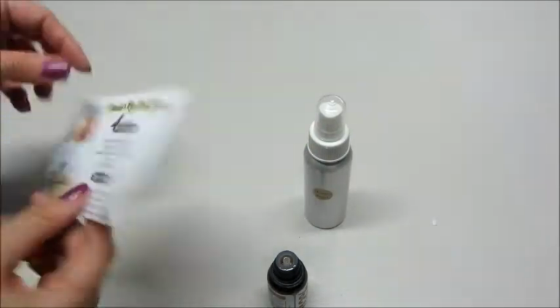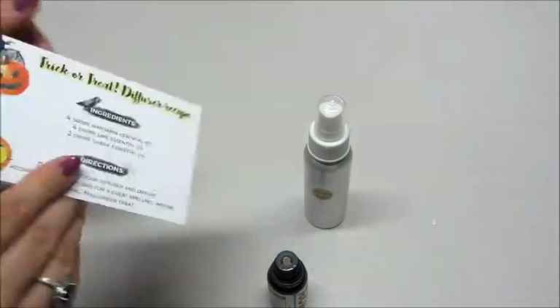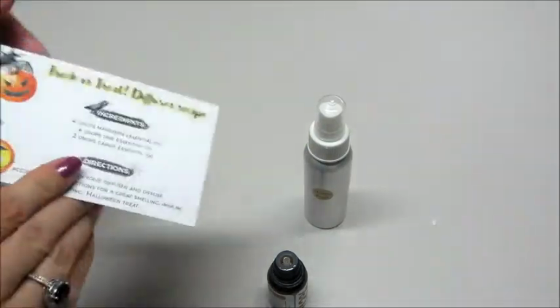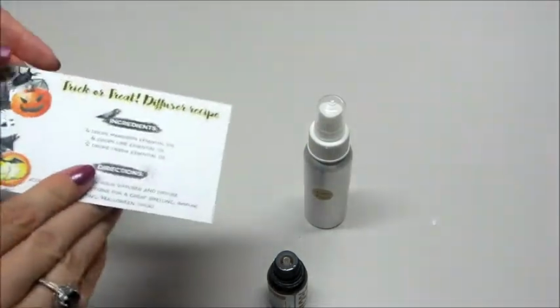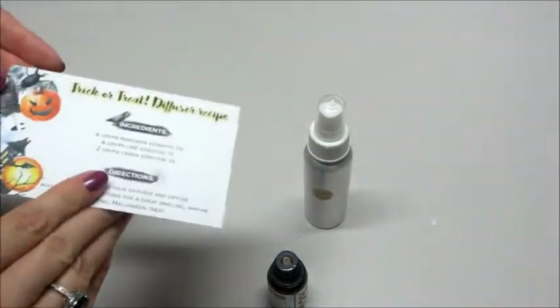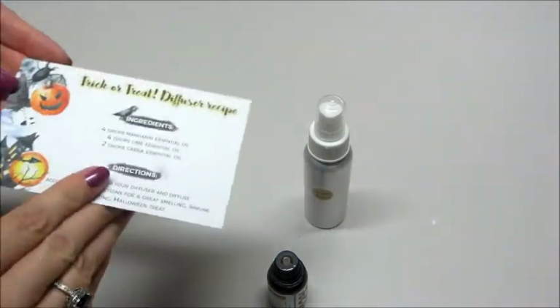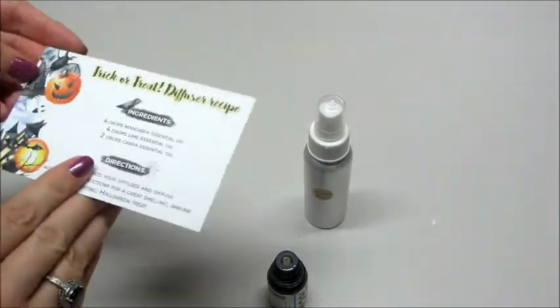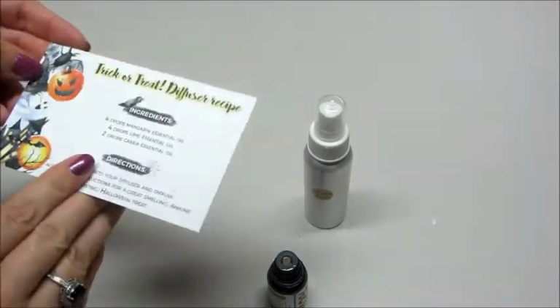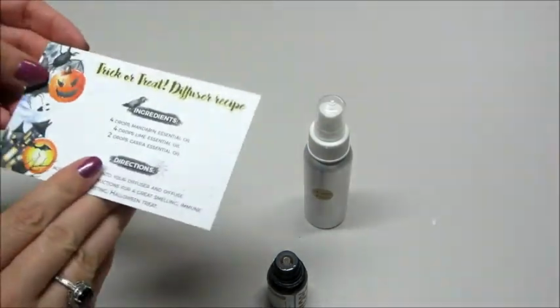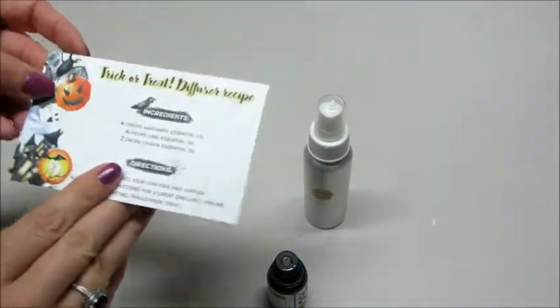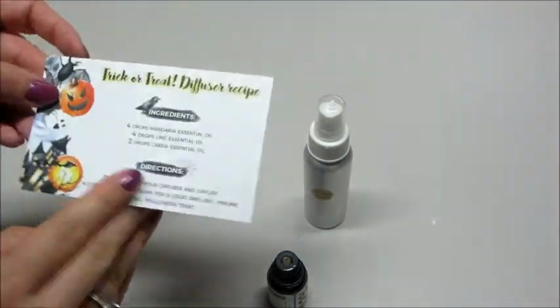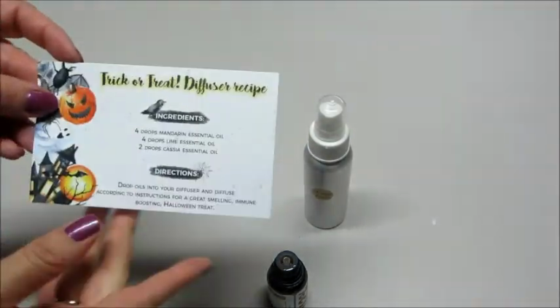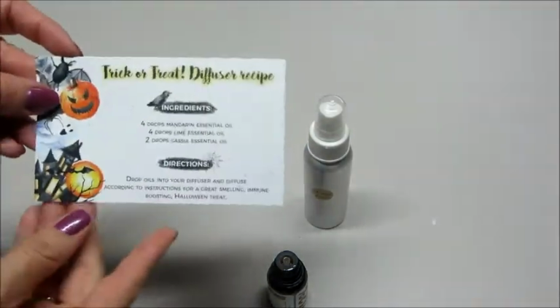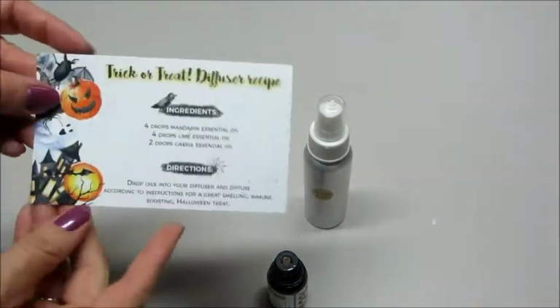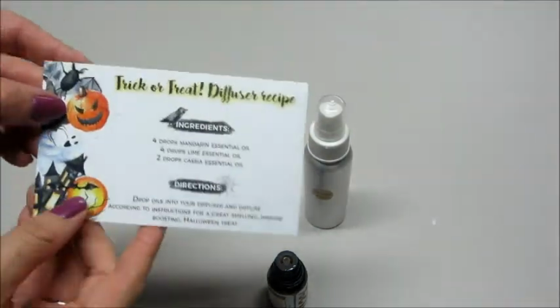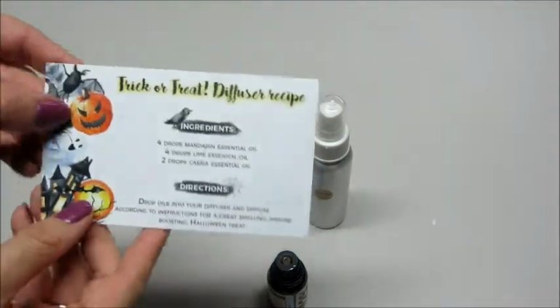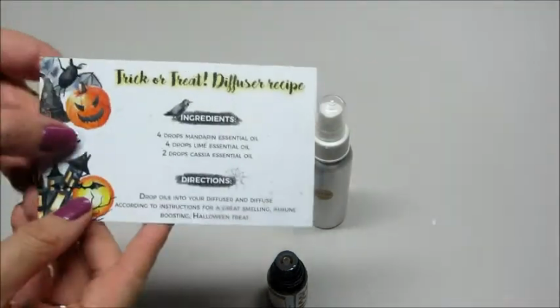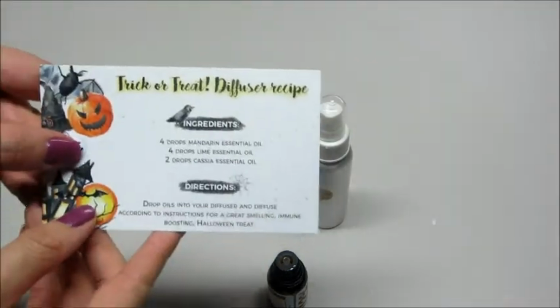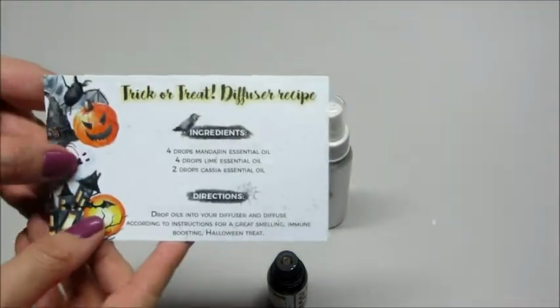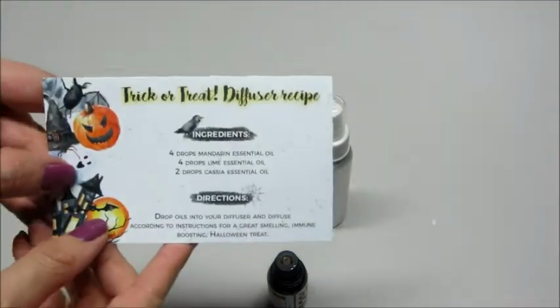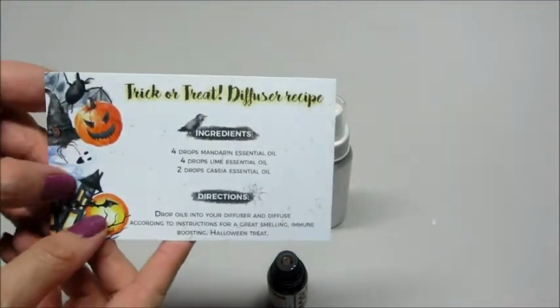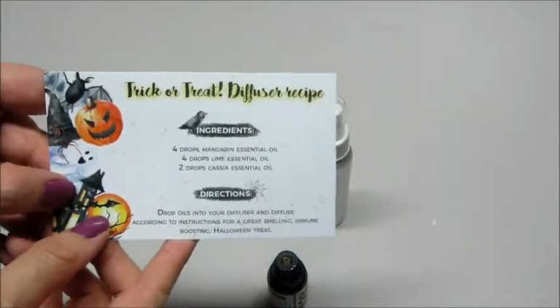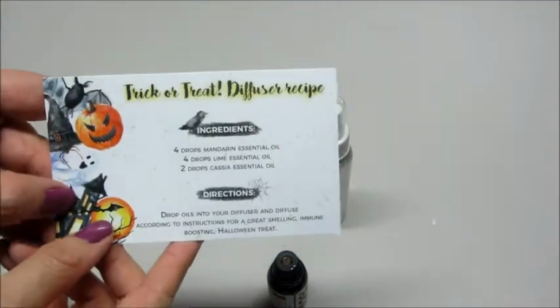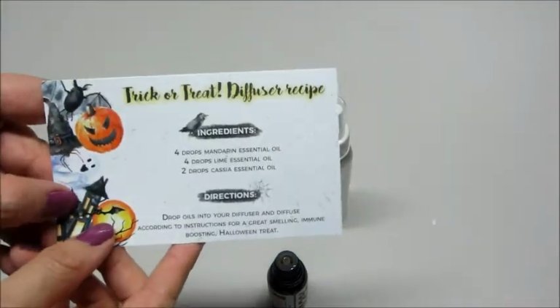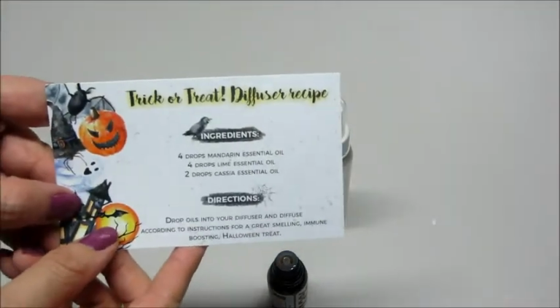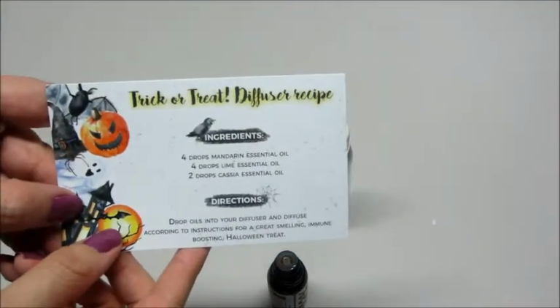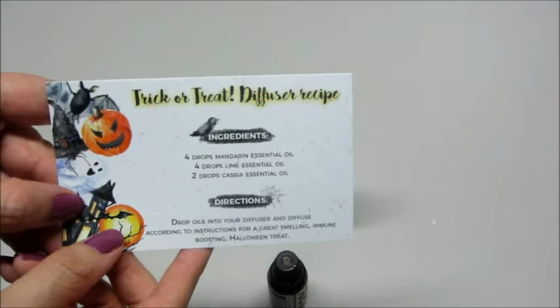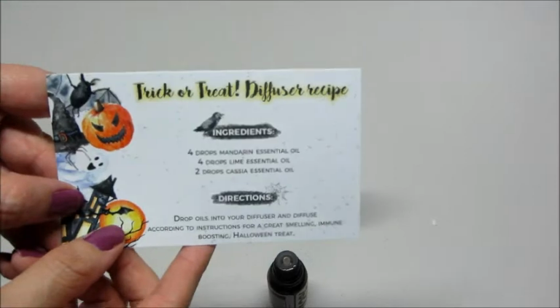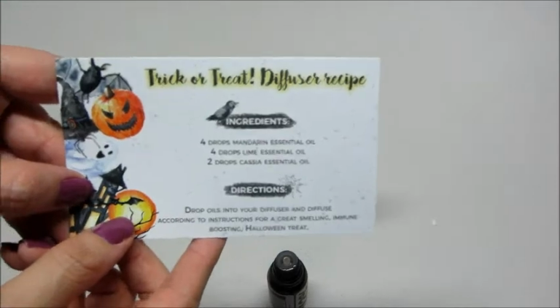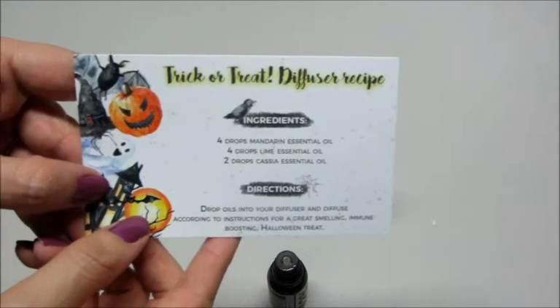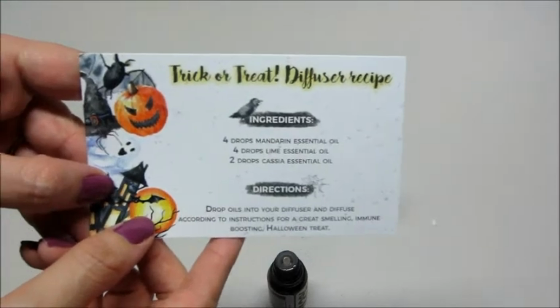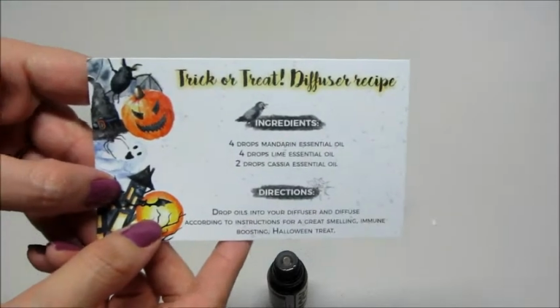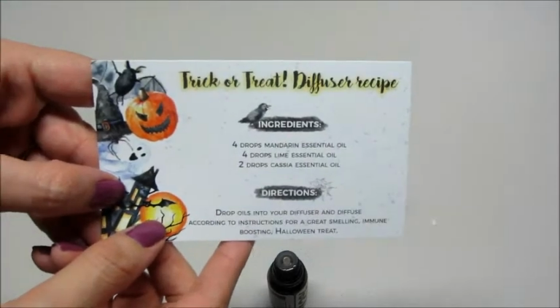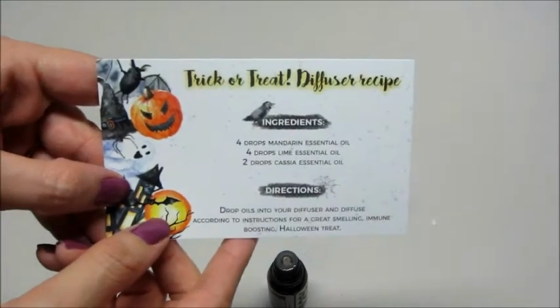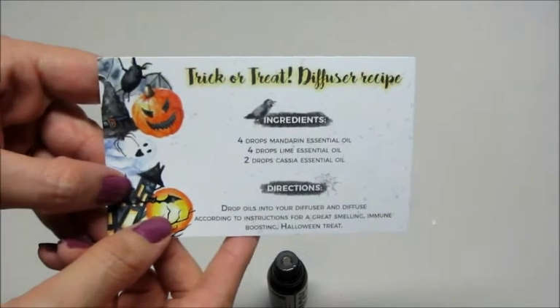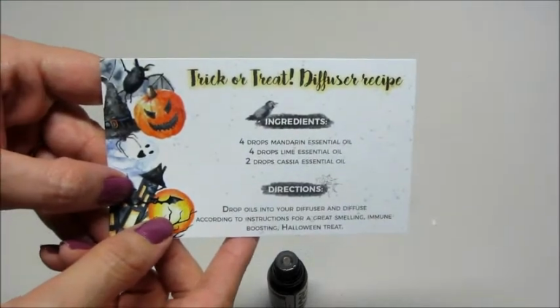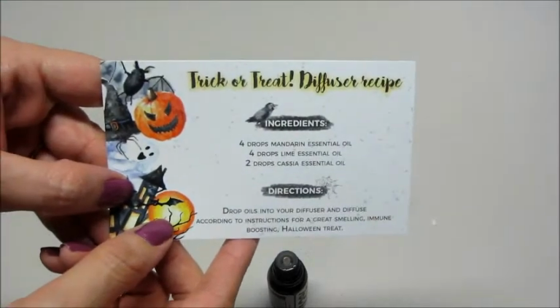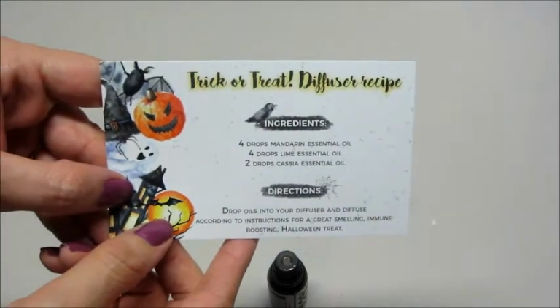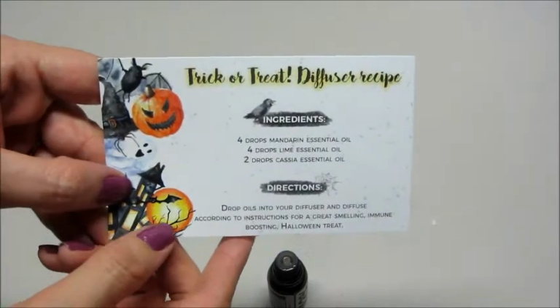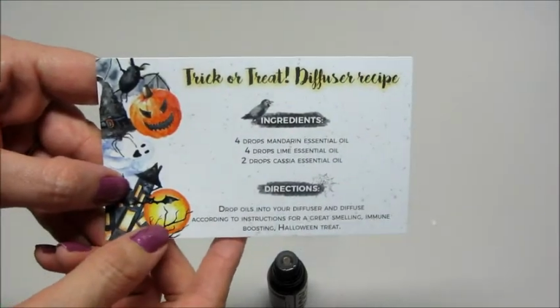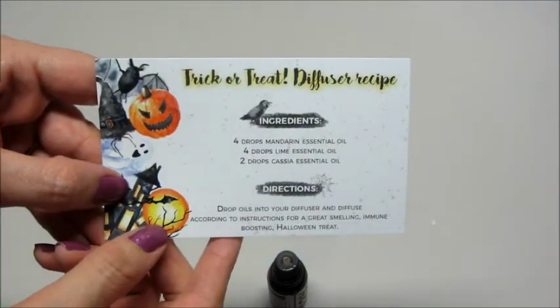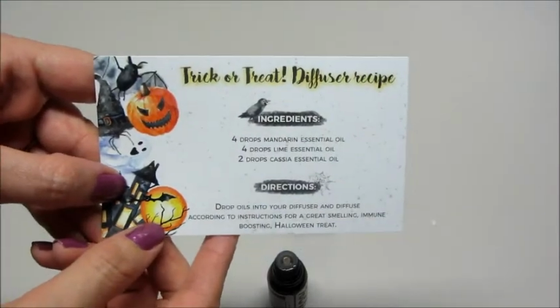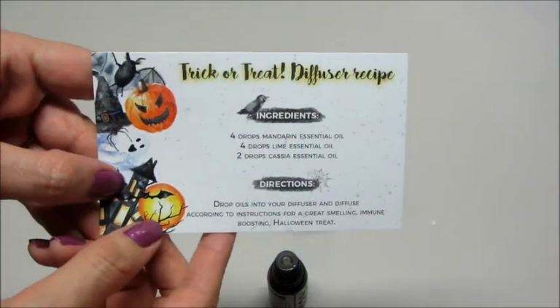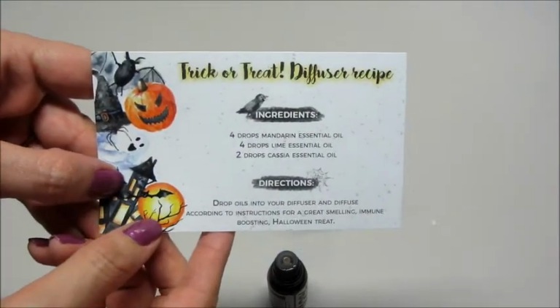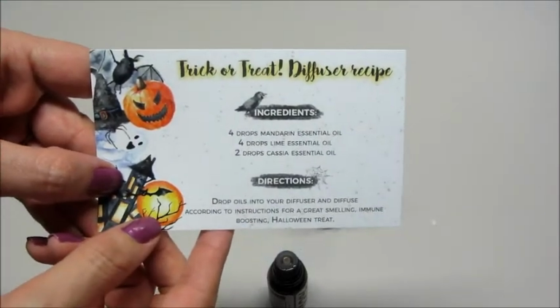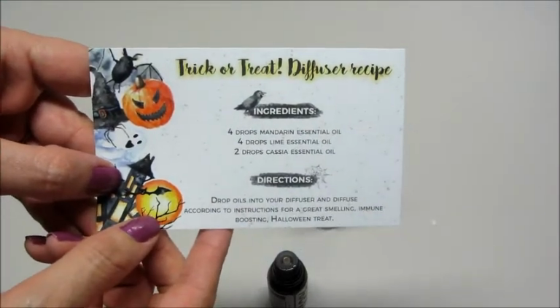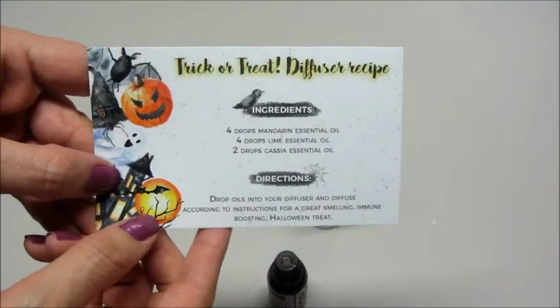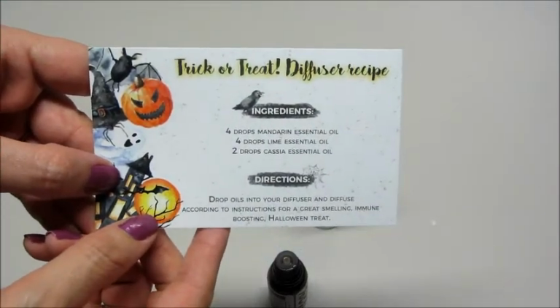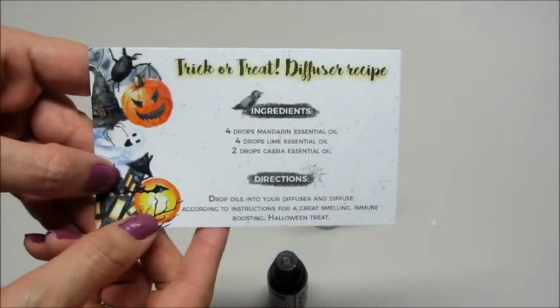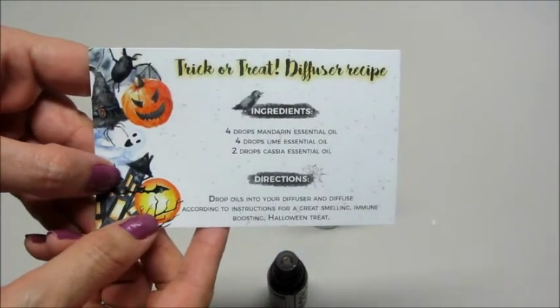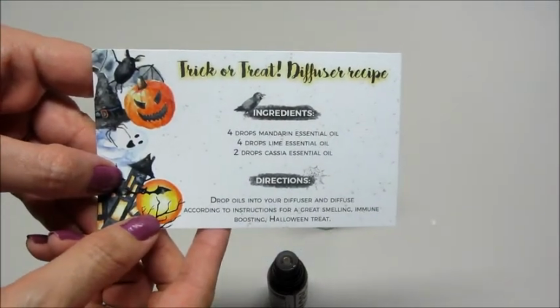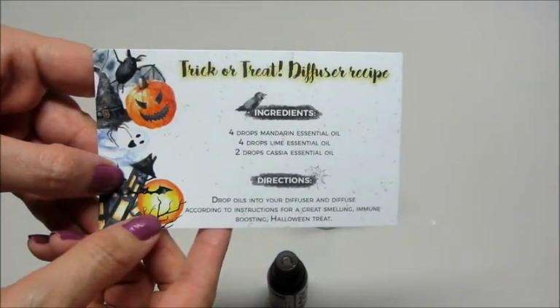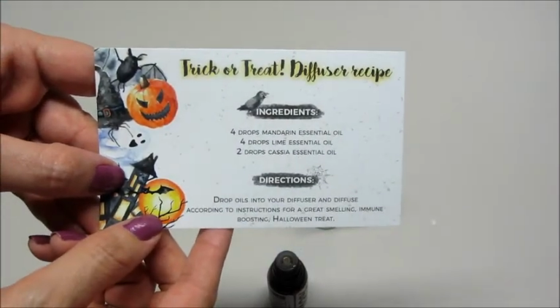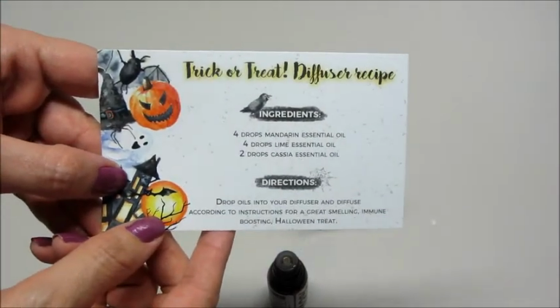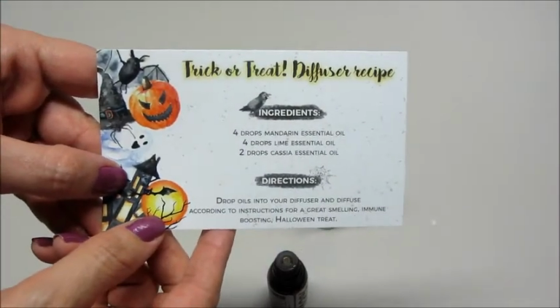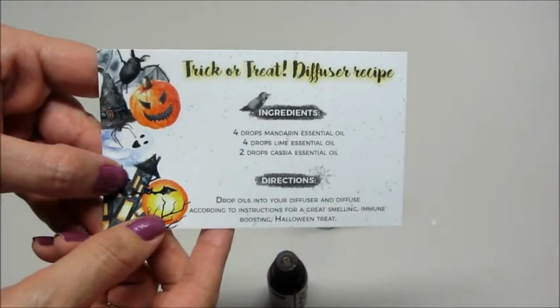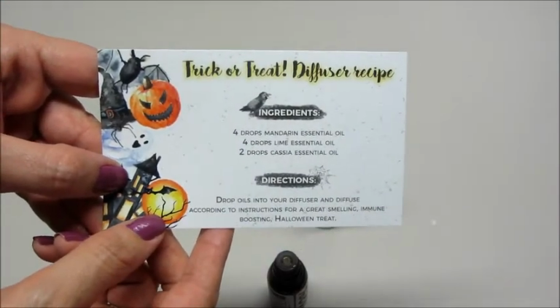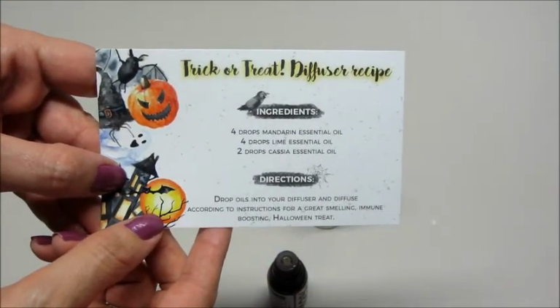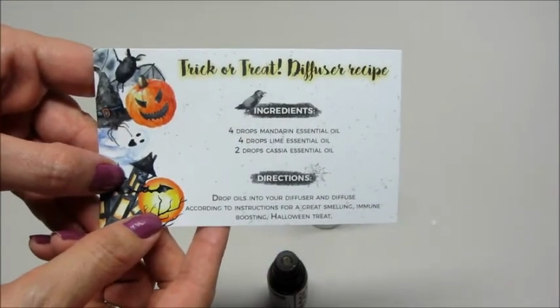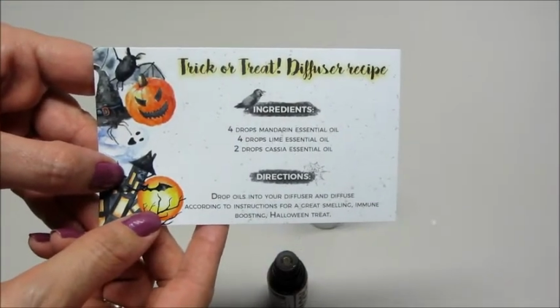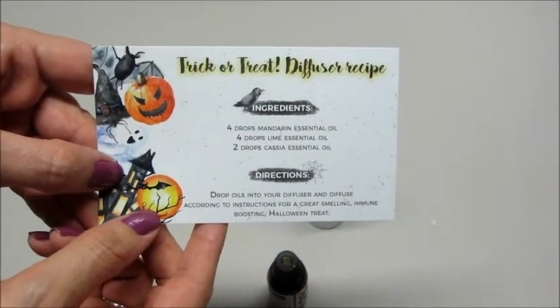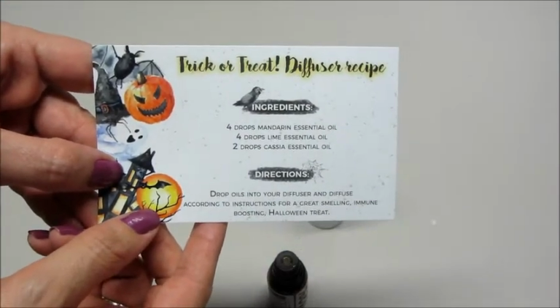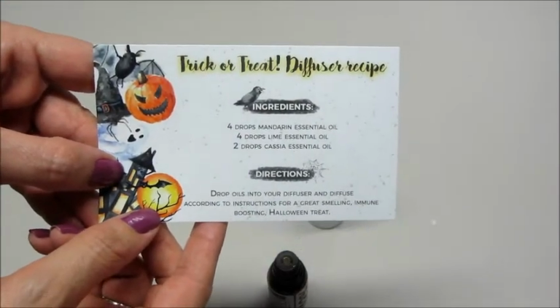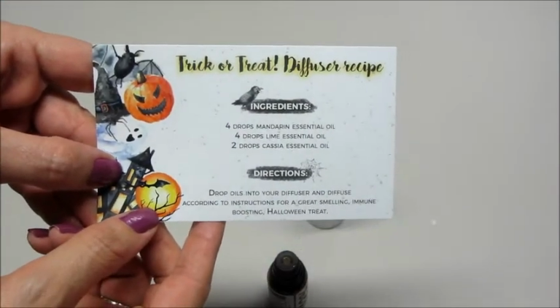The diffuser recipes are very simple — you just add the oils directly to your diffuser and turn it on.